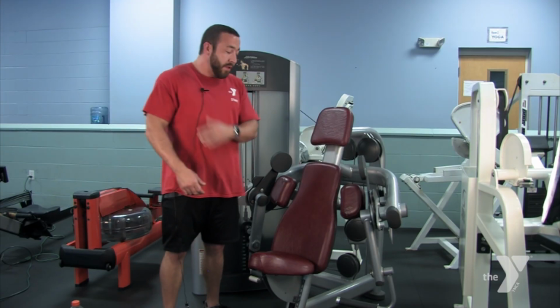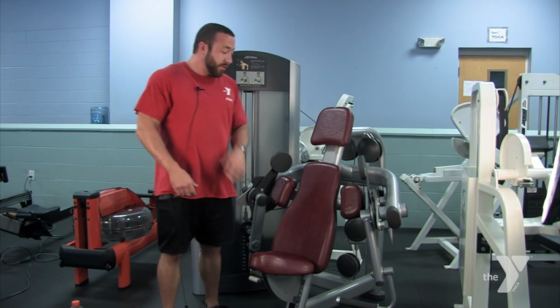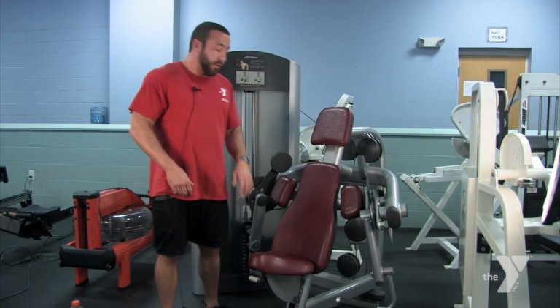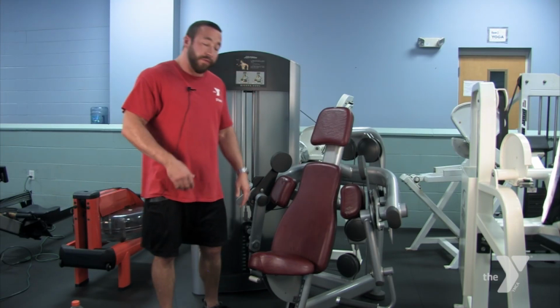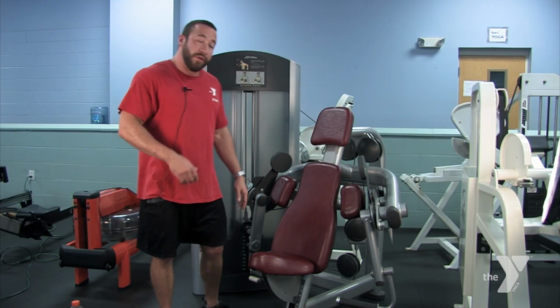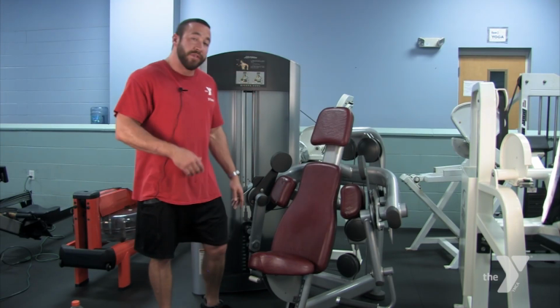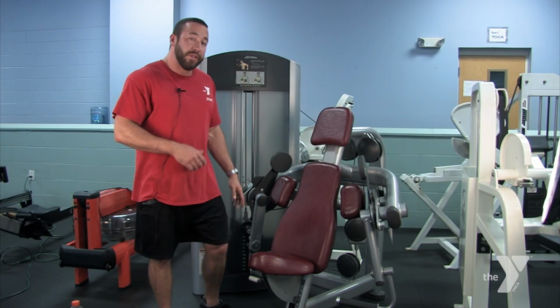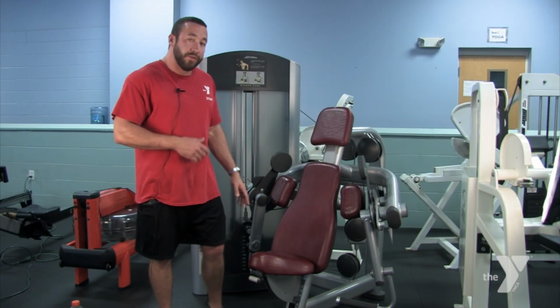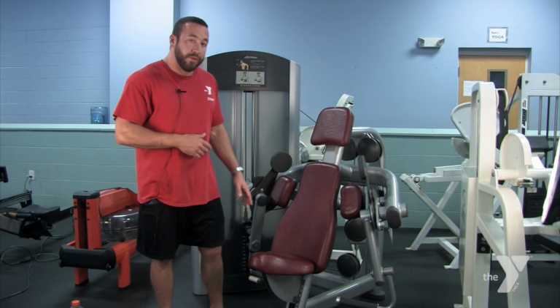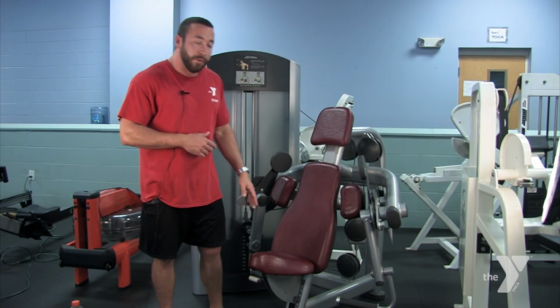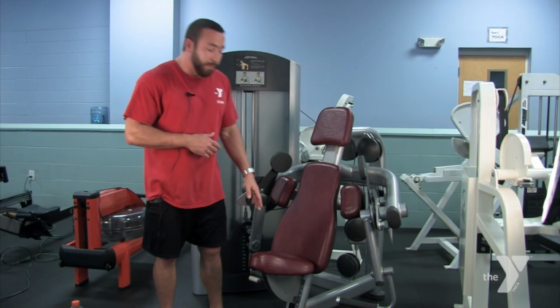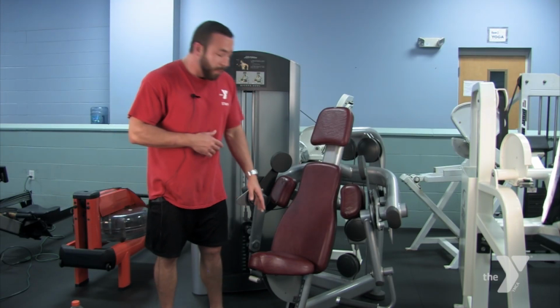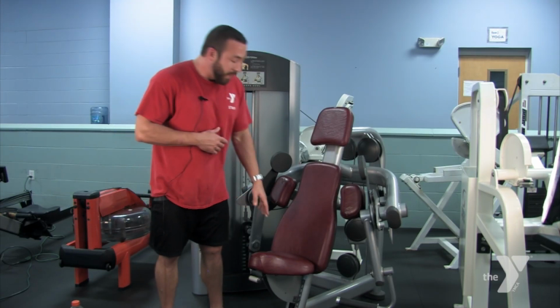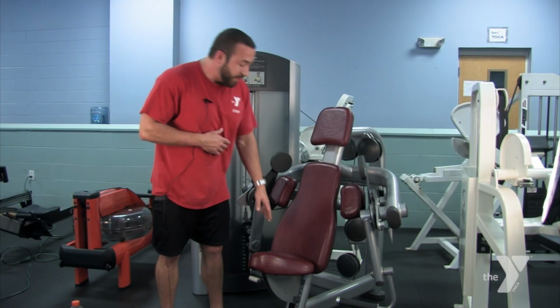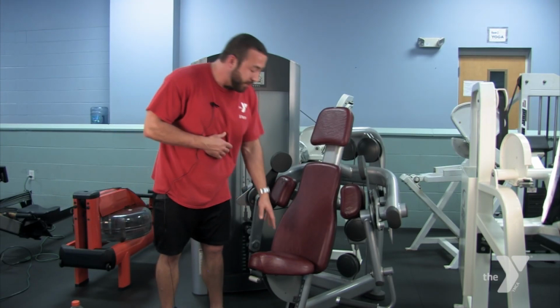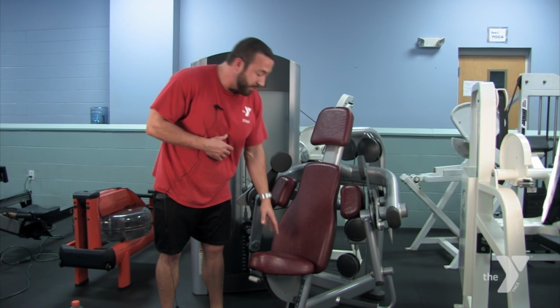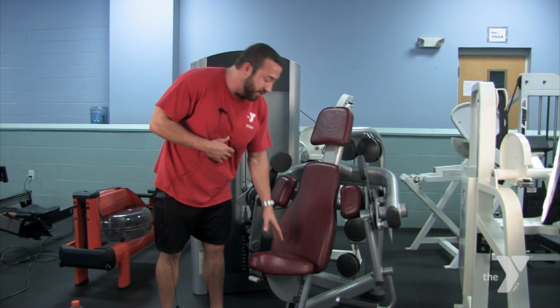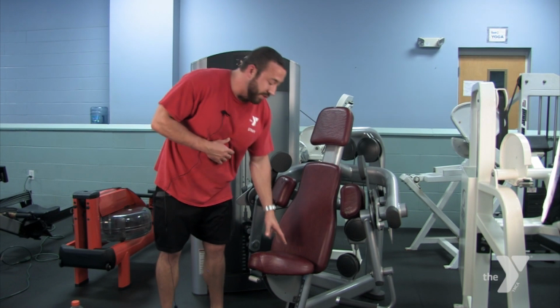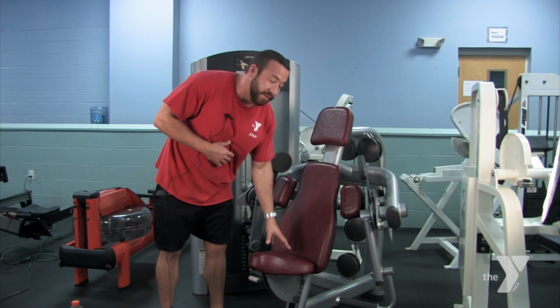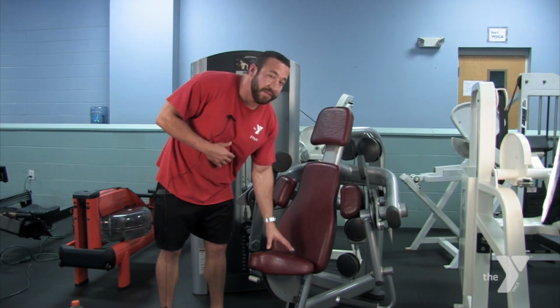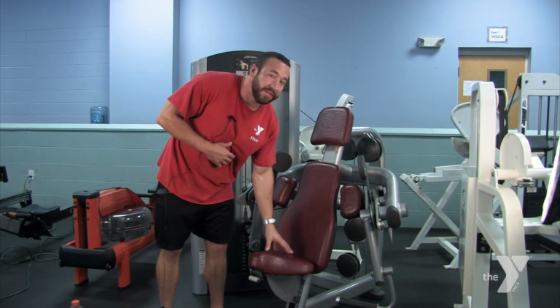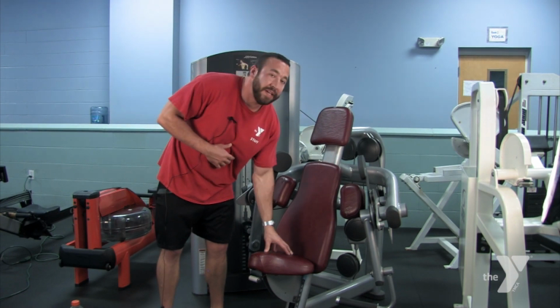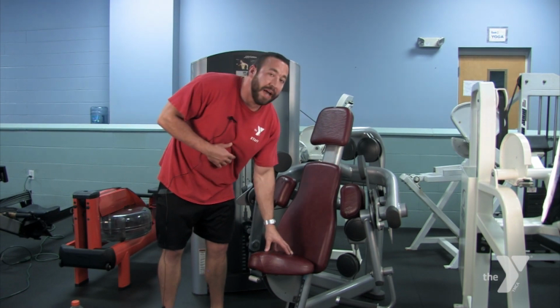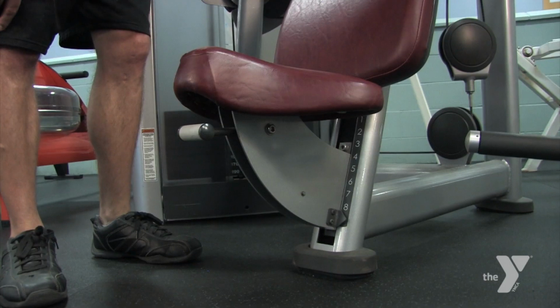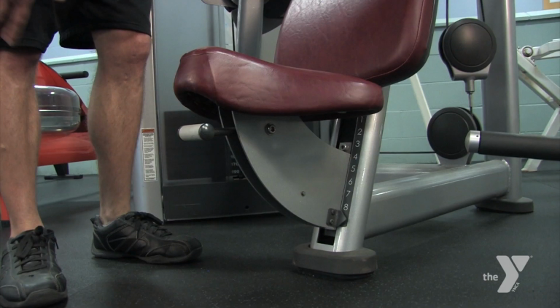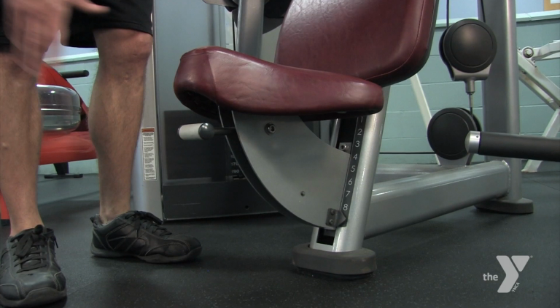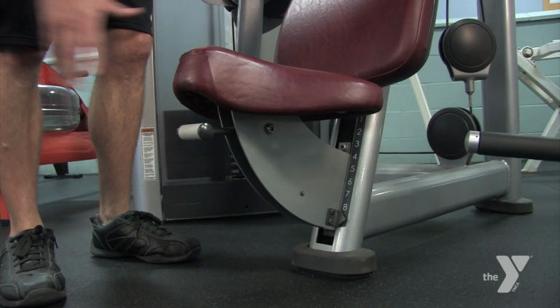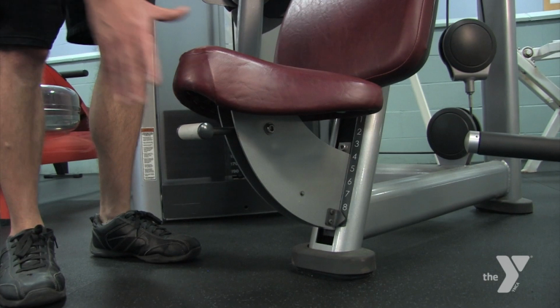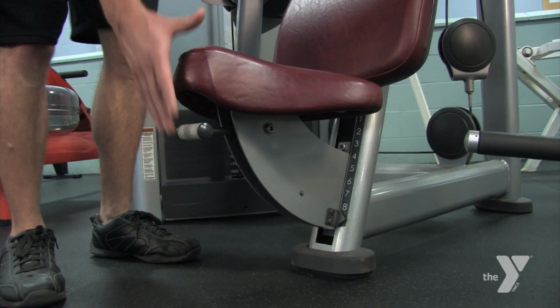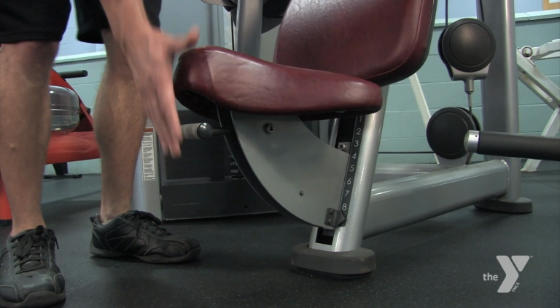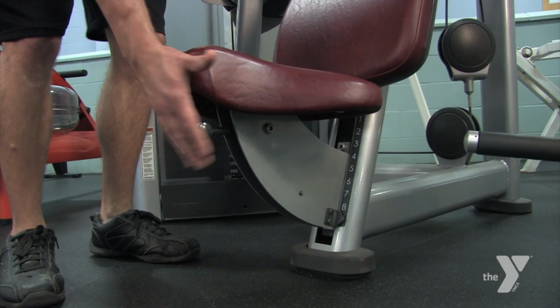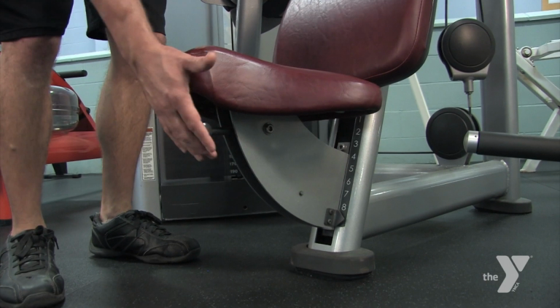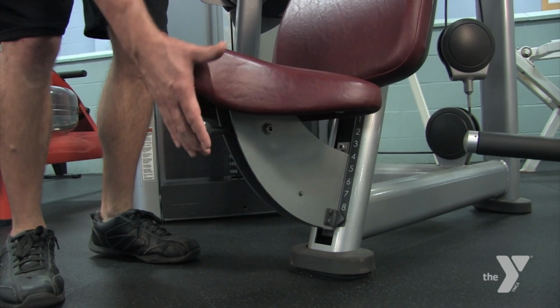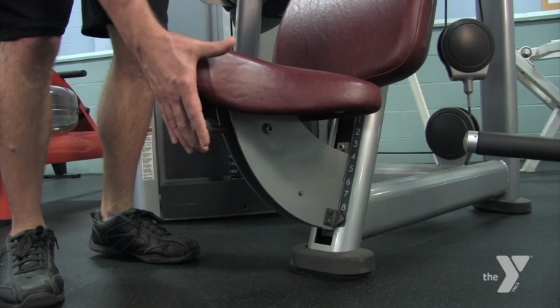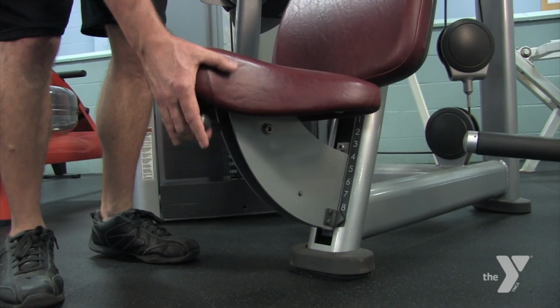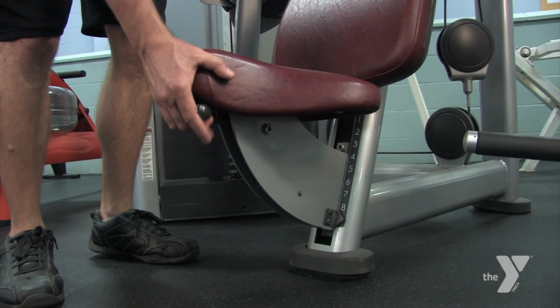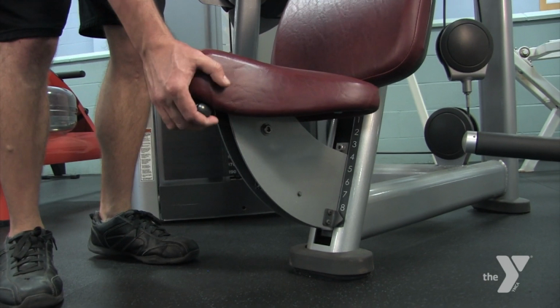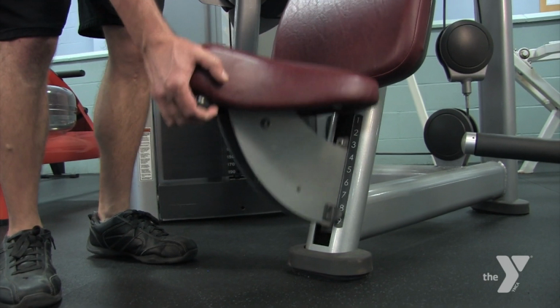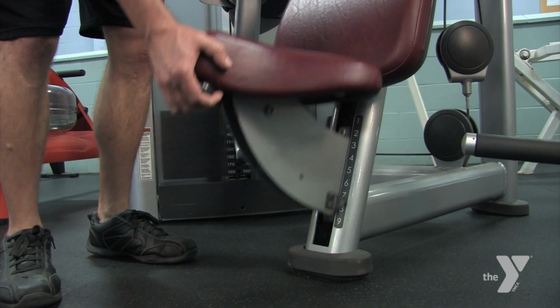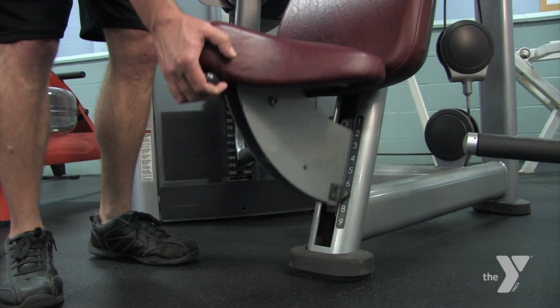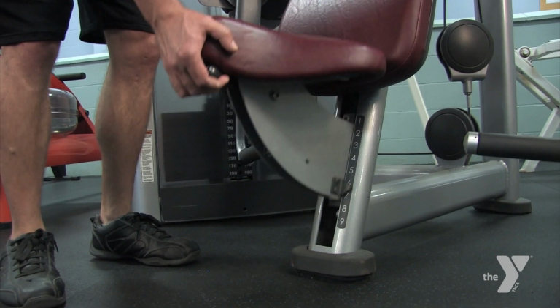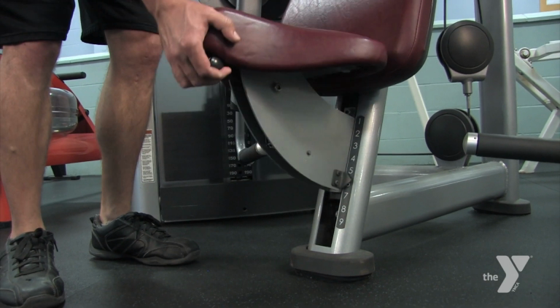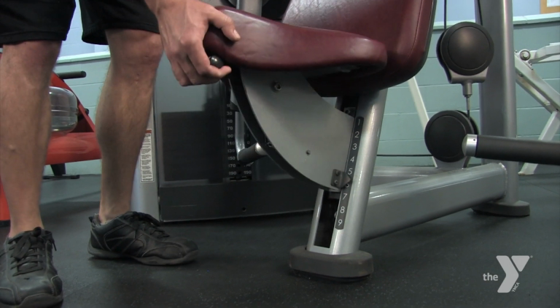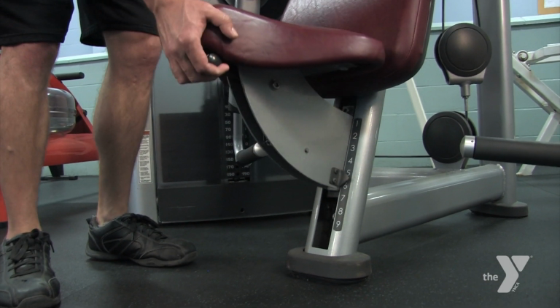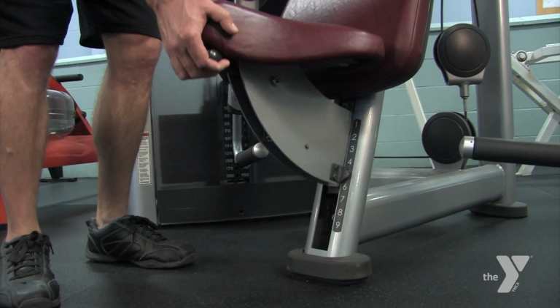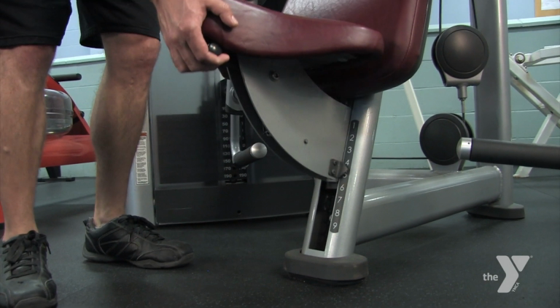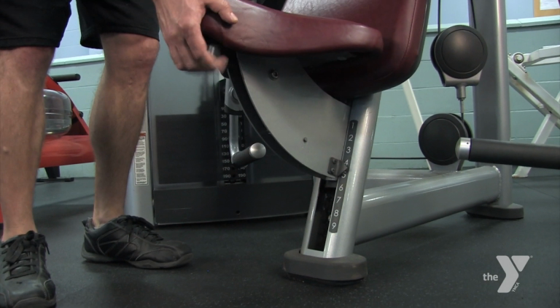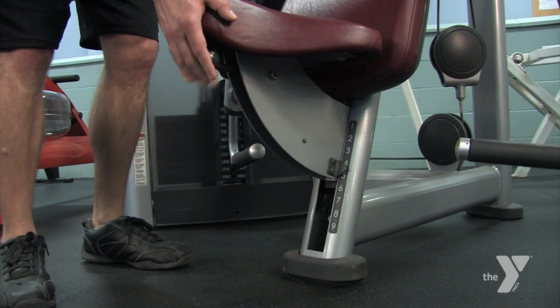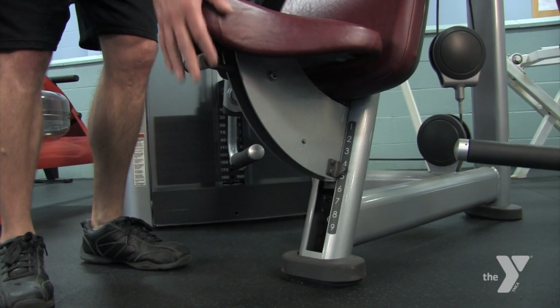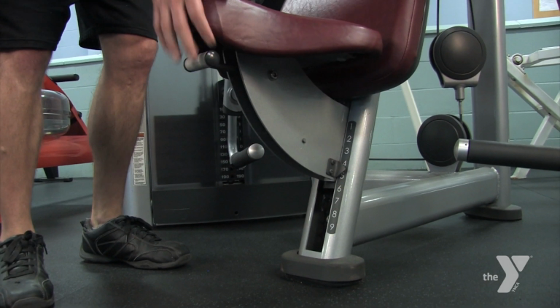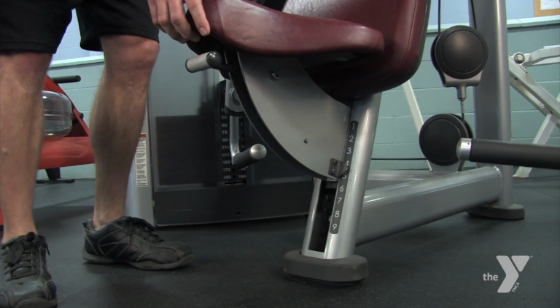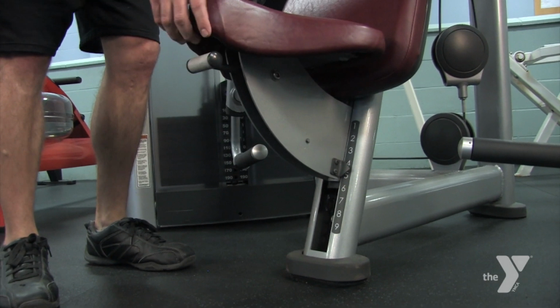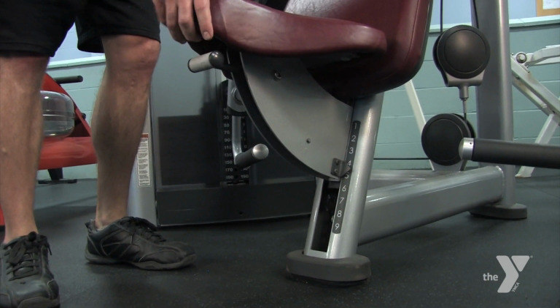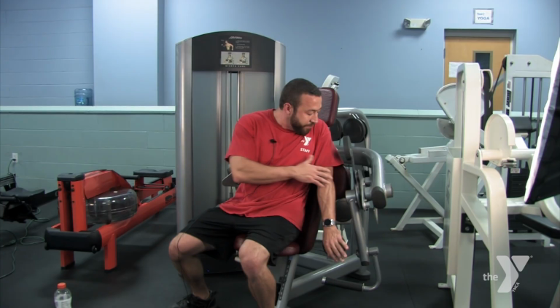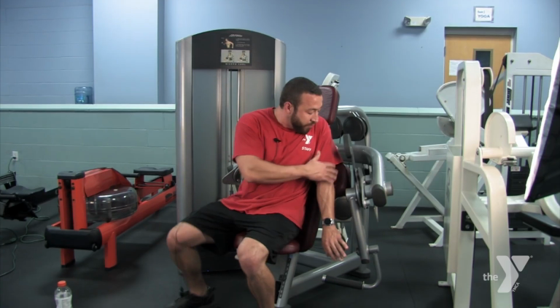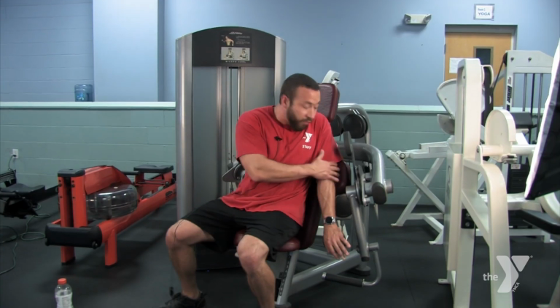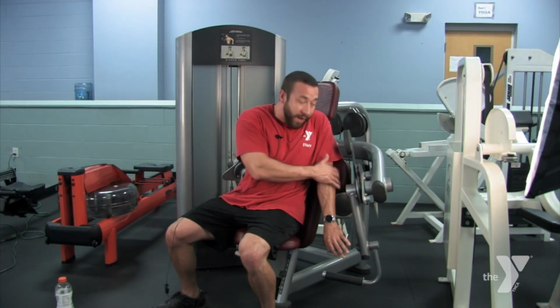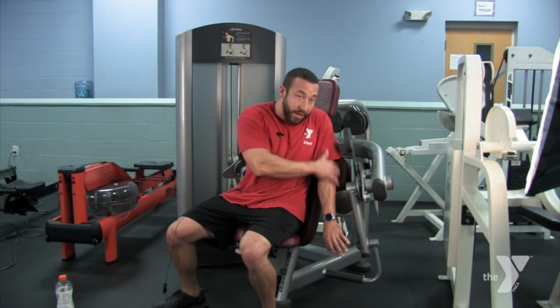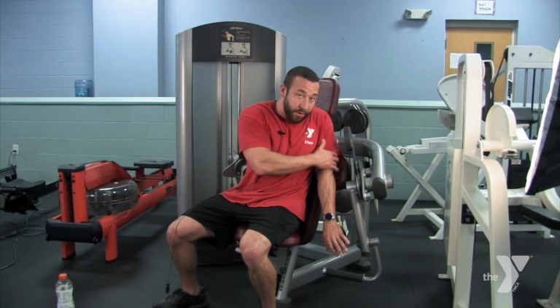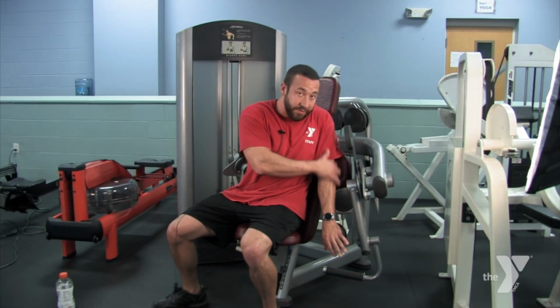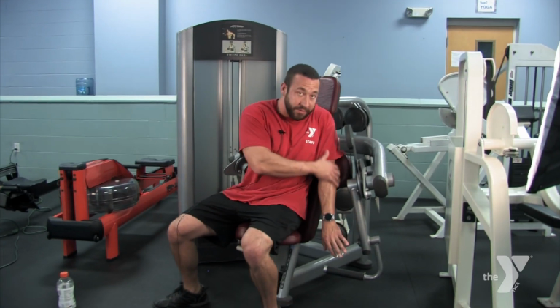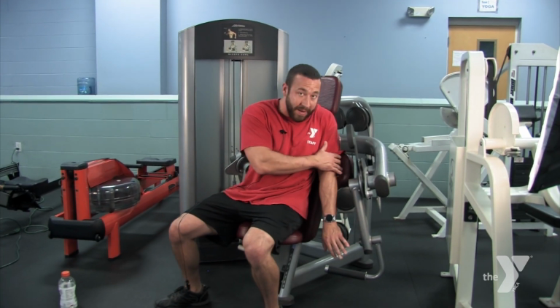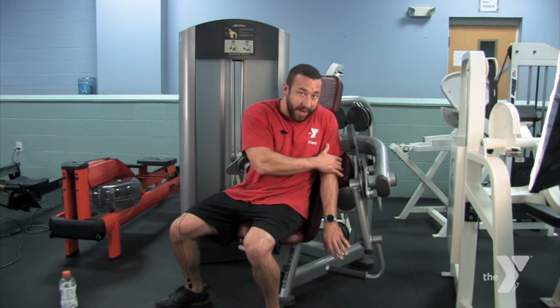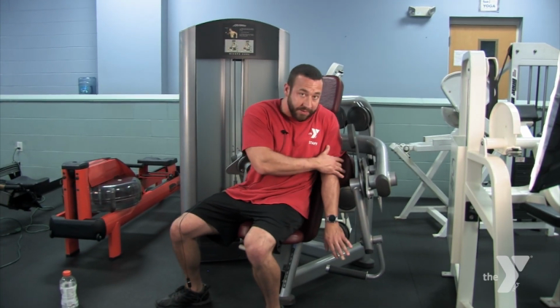So the first thing you do is you adjust the seat height to a height that's going to put your elbows right here on these pads.